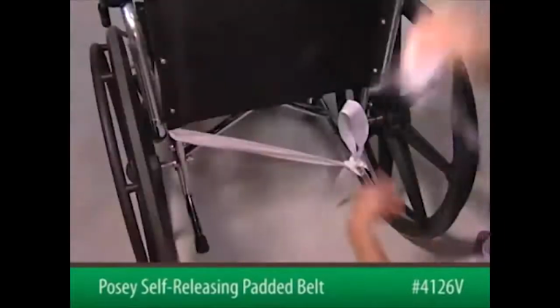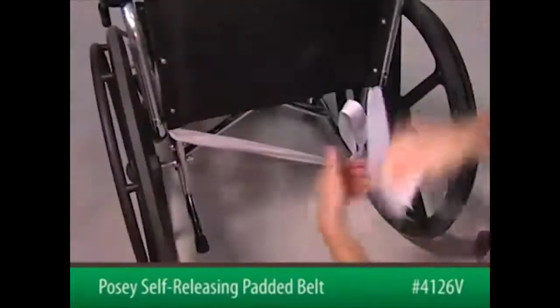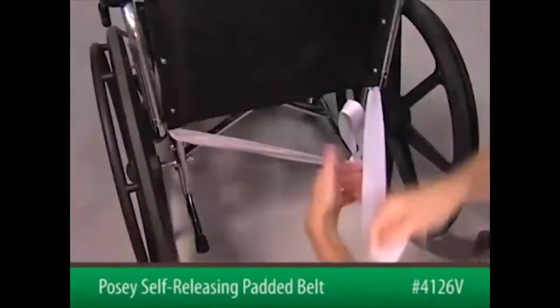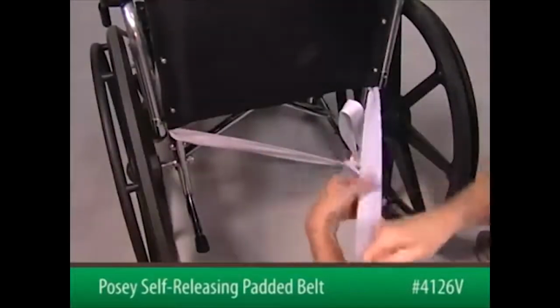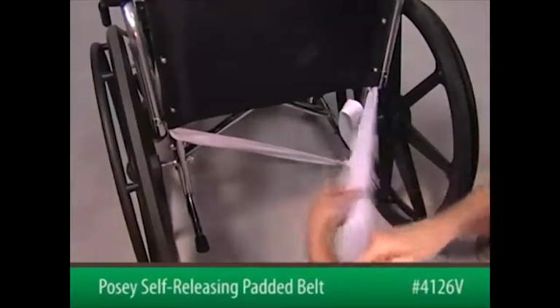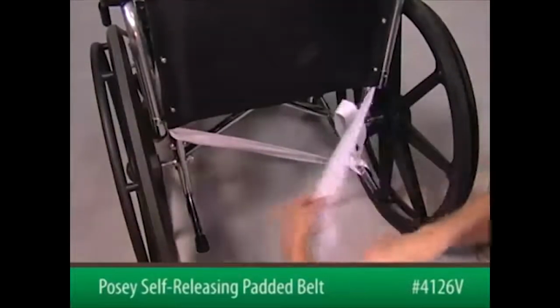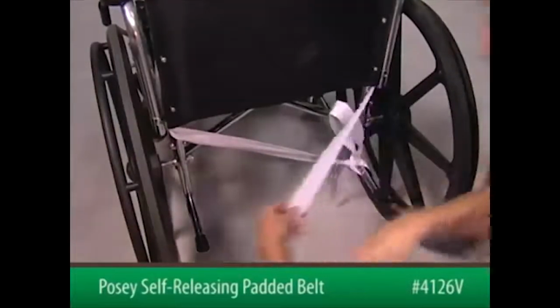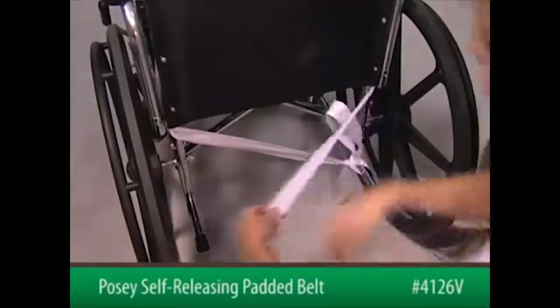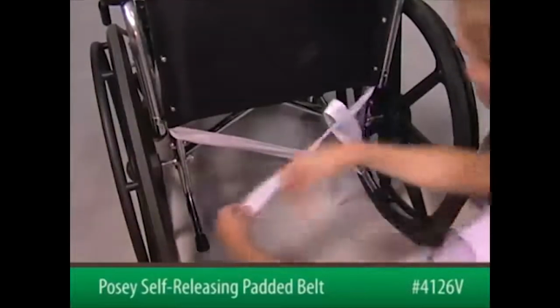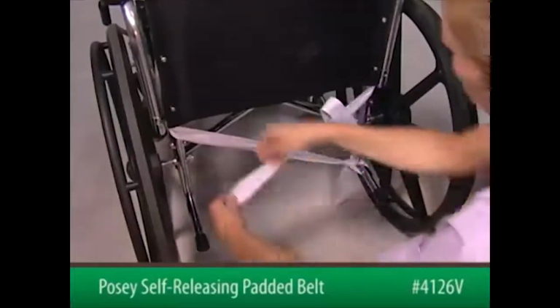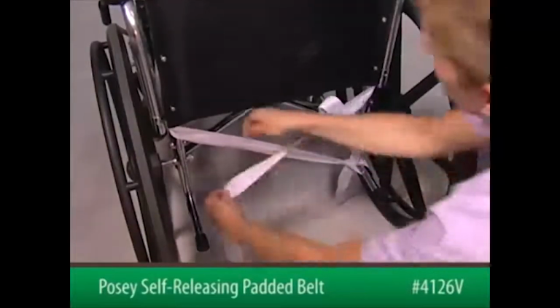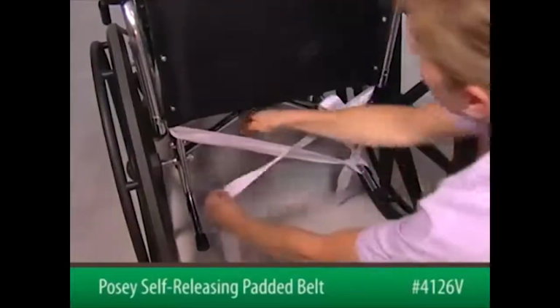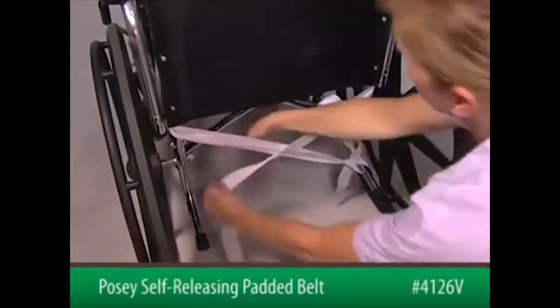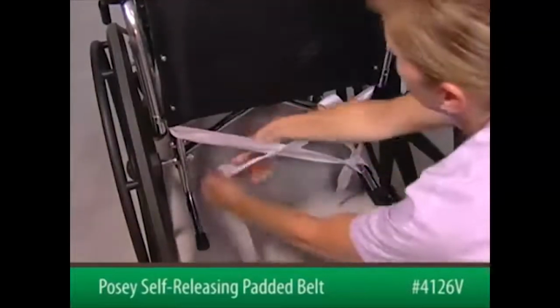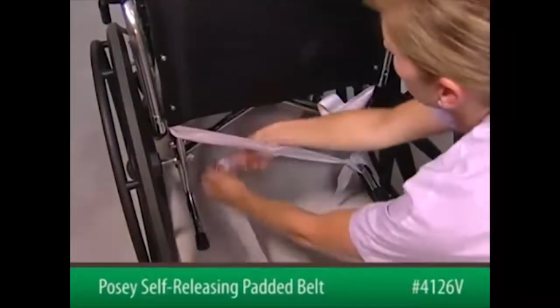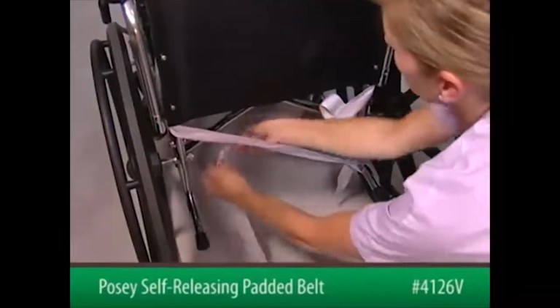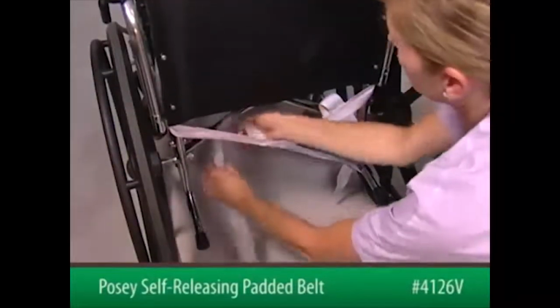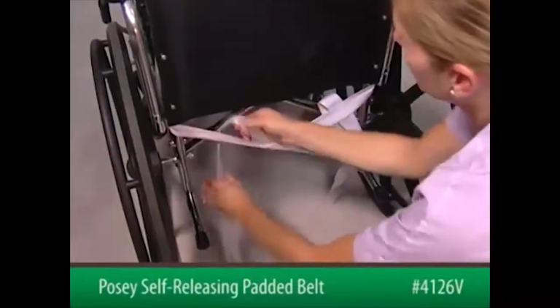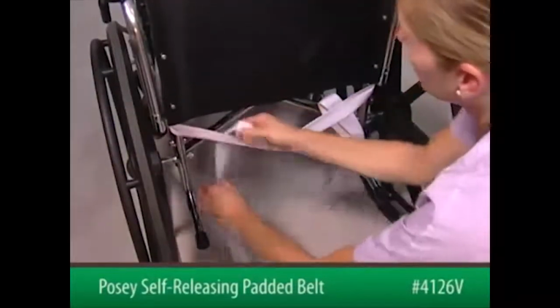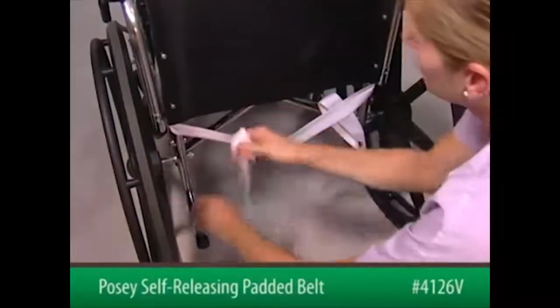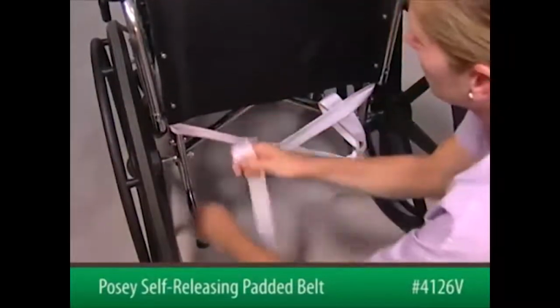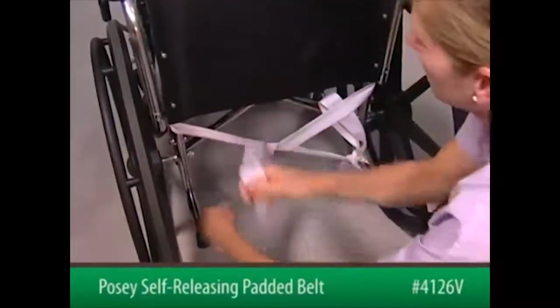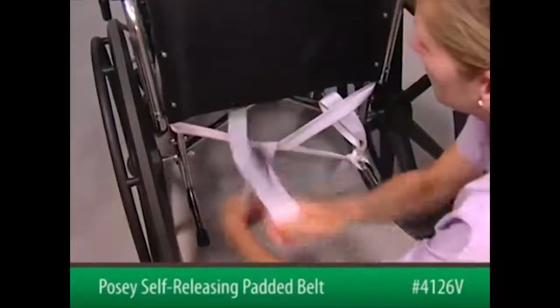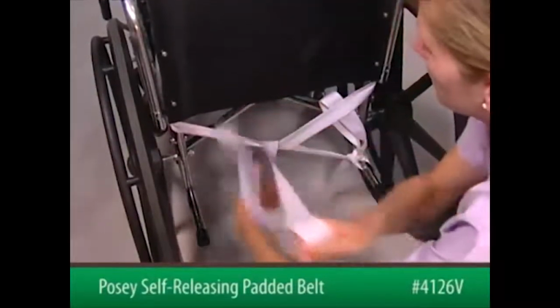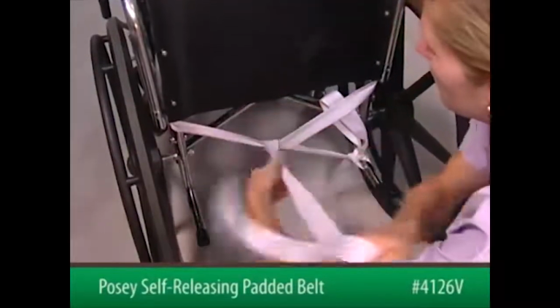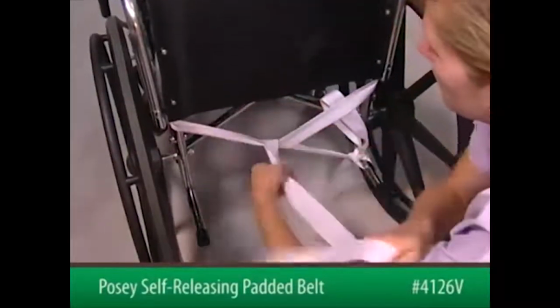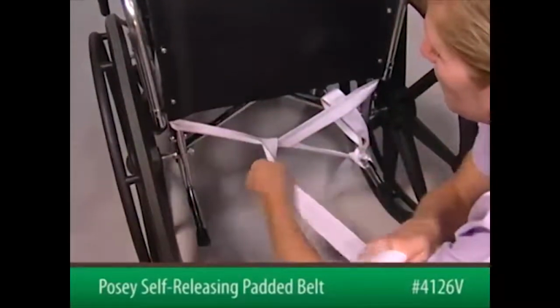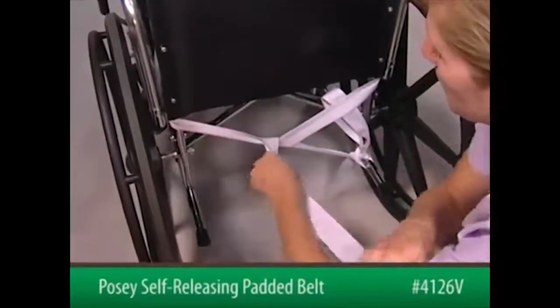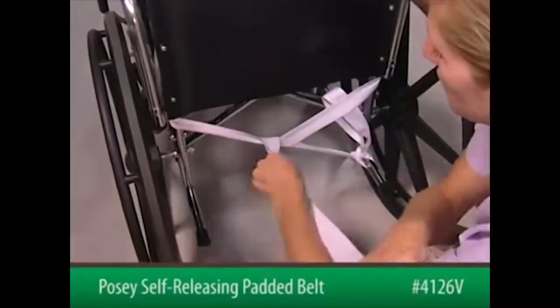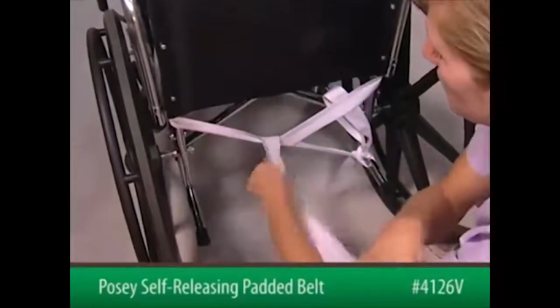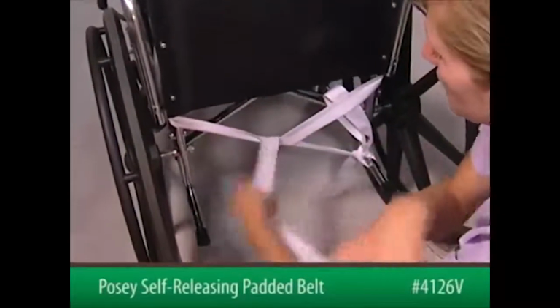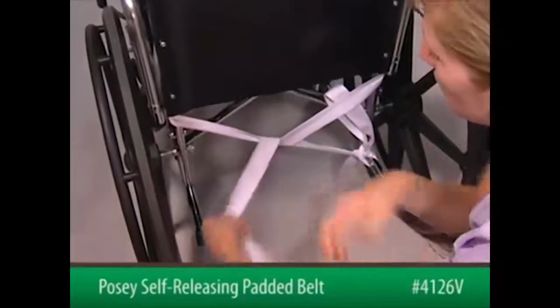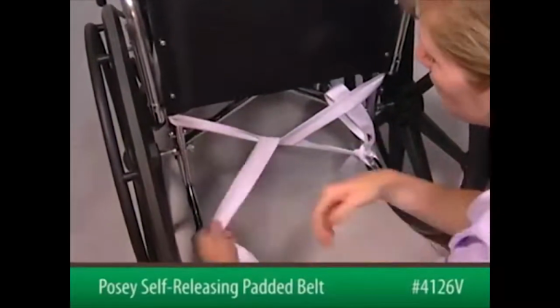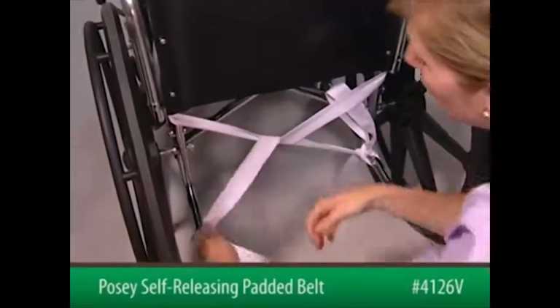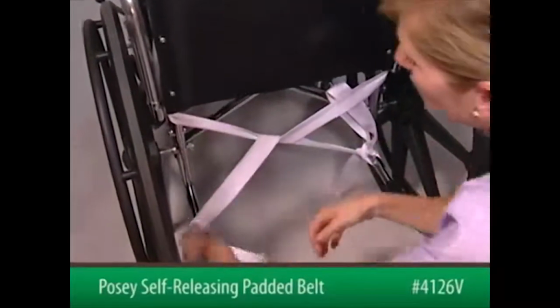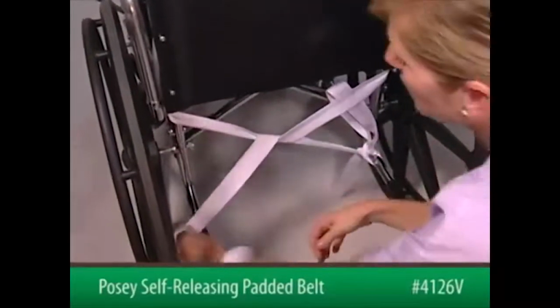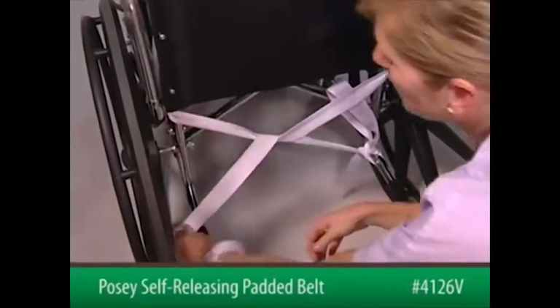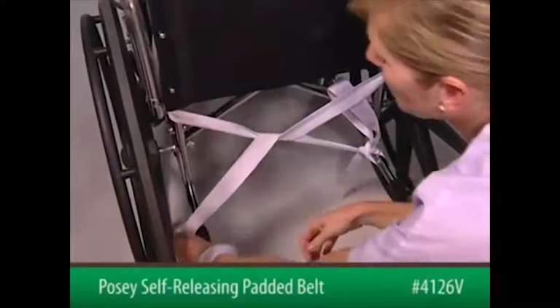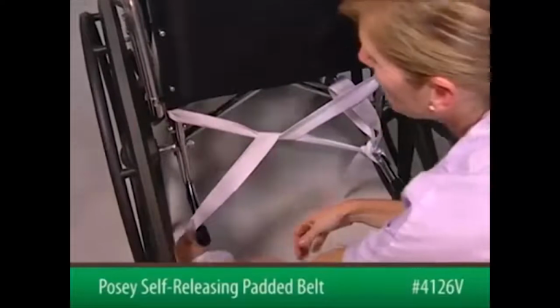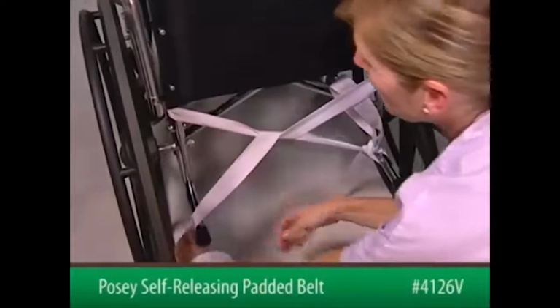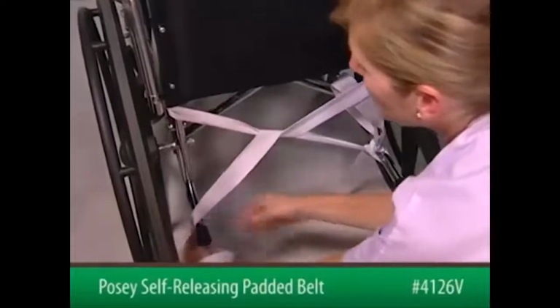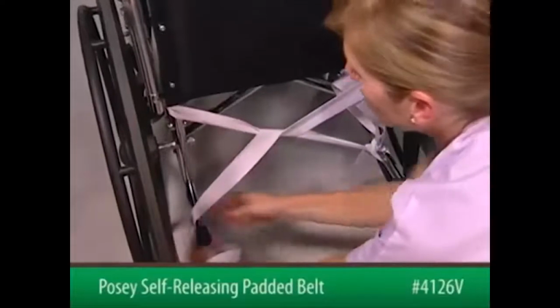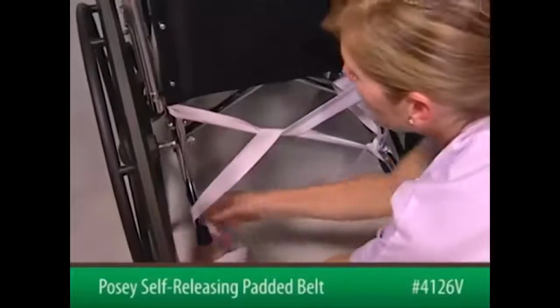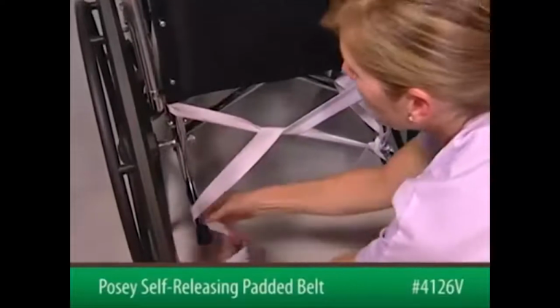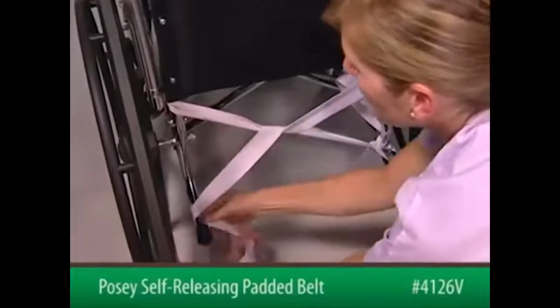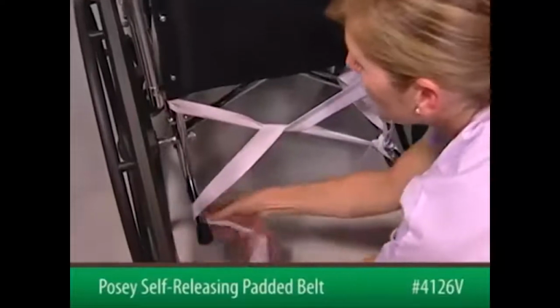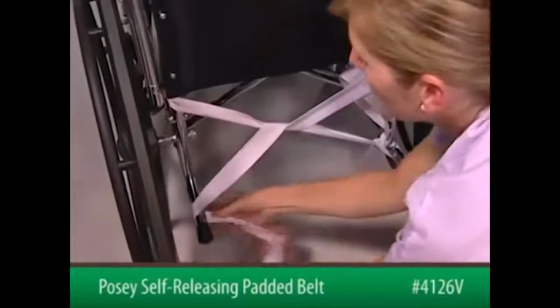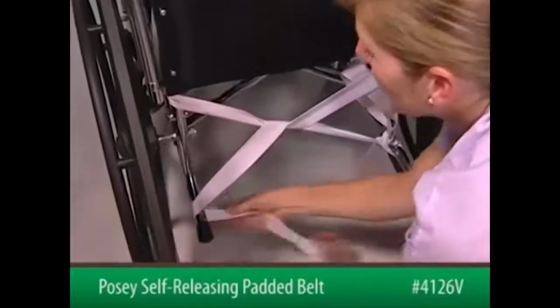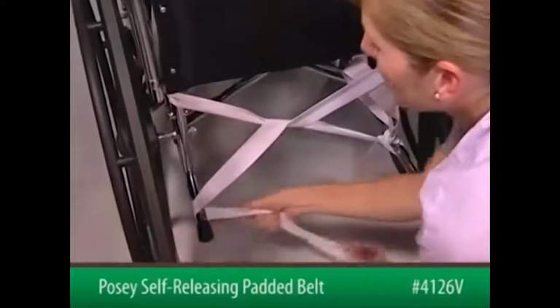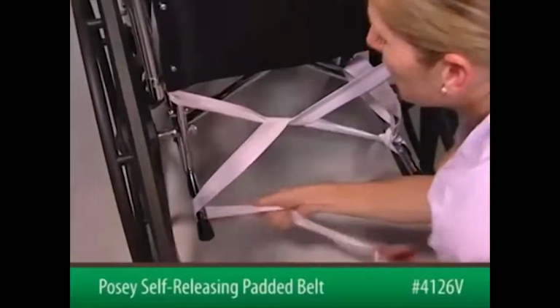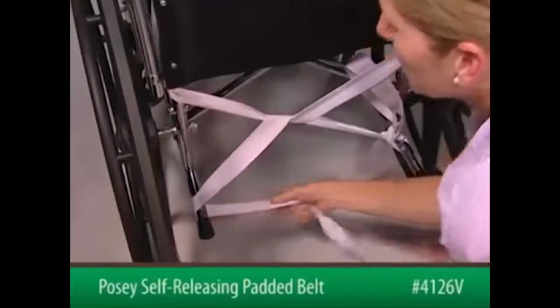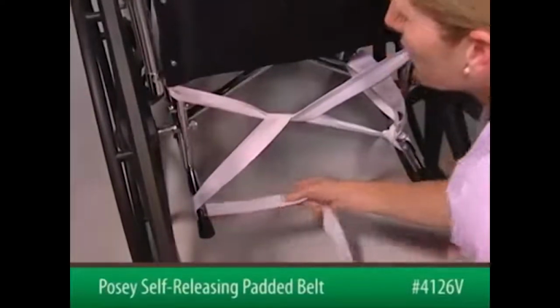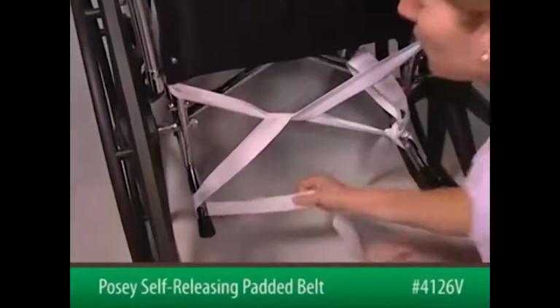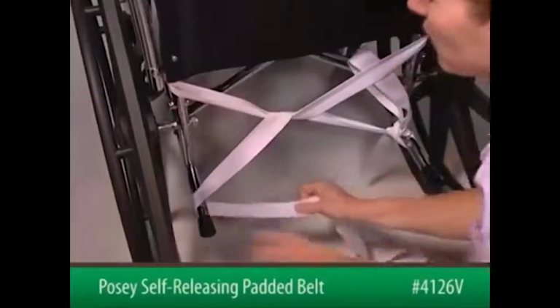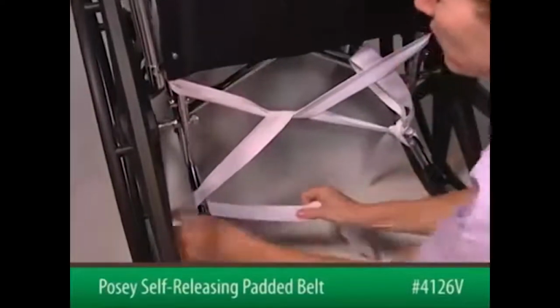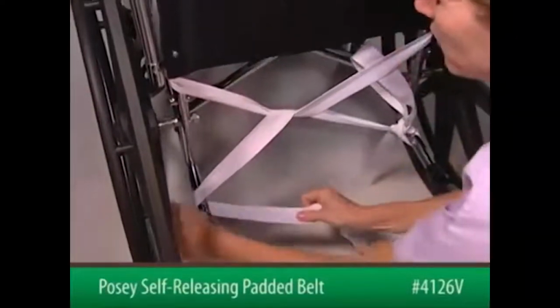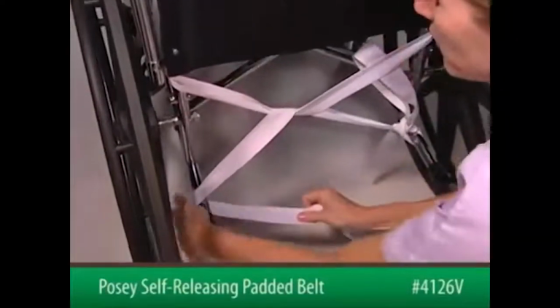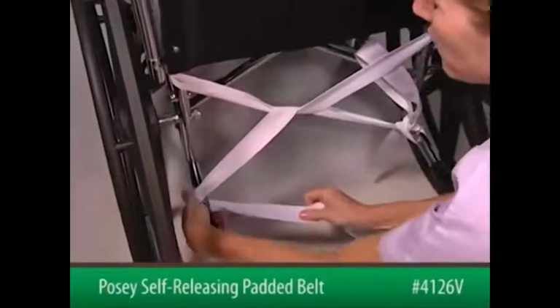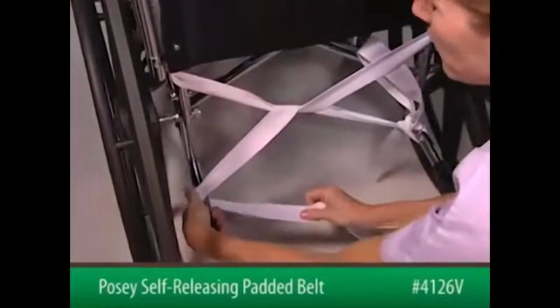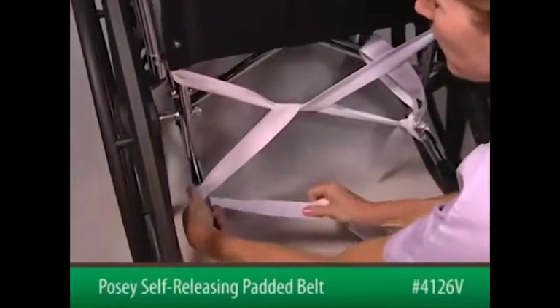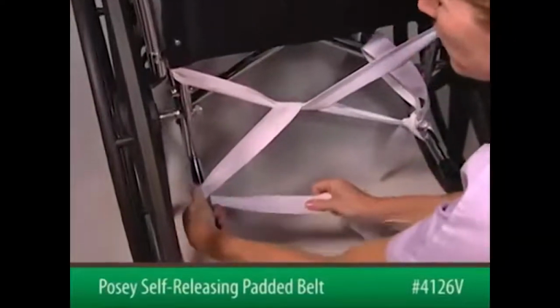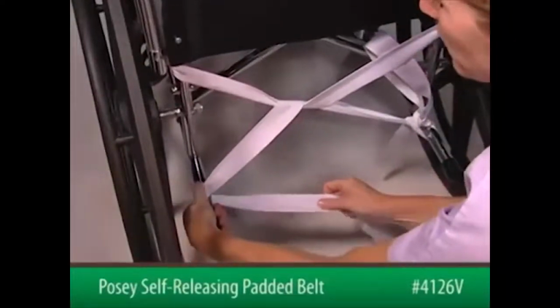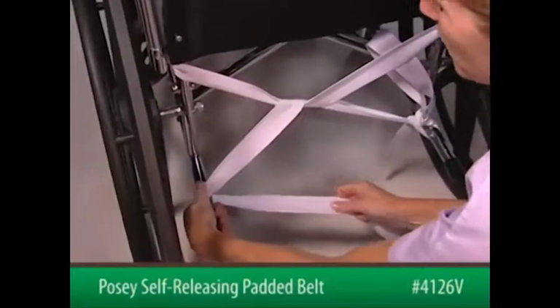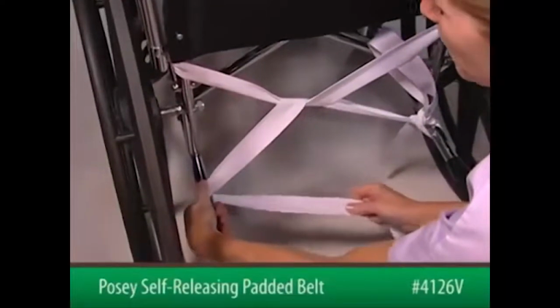Now take the second strap and crisscross it around the first strap and wrap it around the opposite sidekick spur.